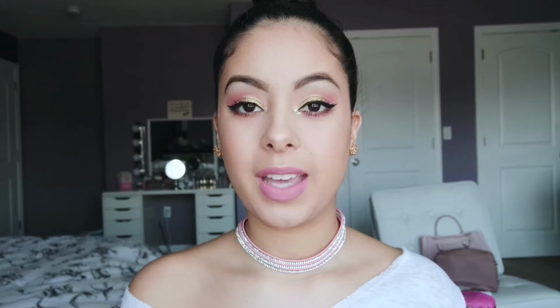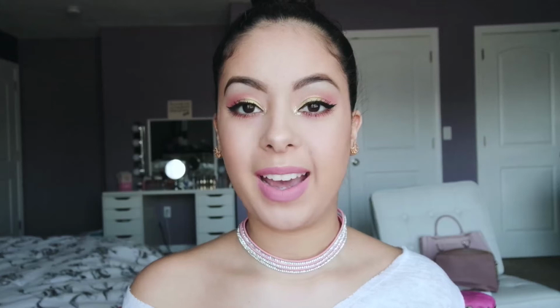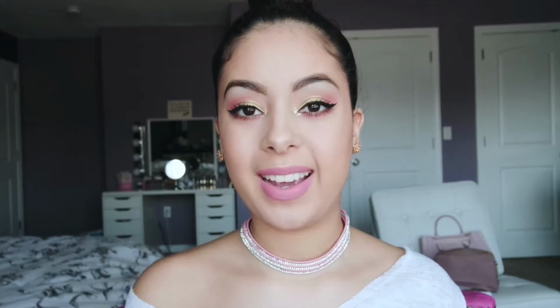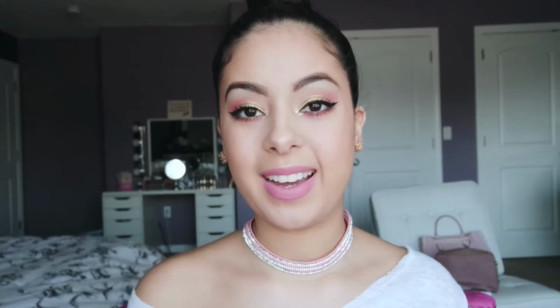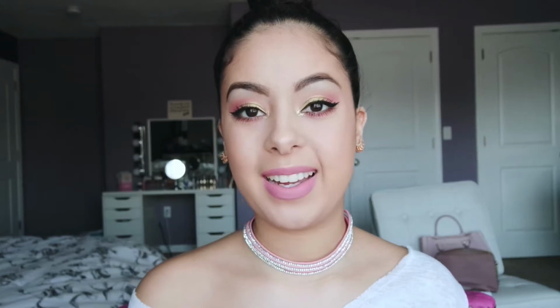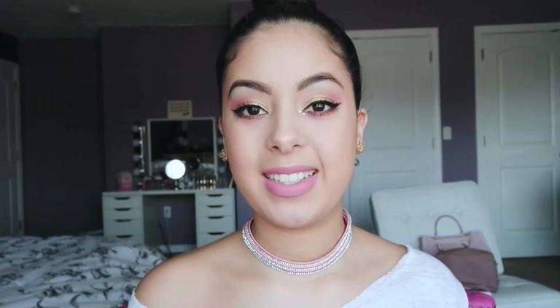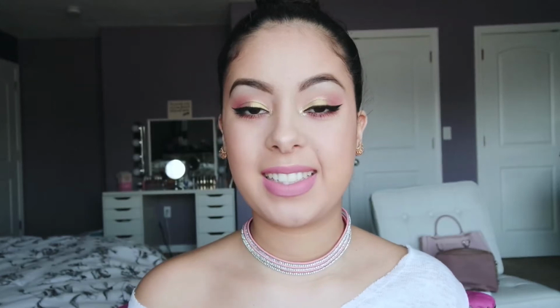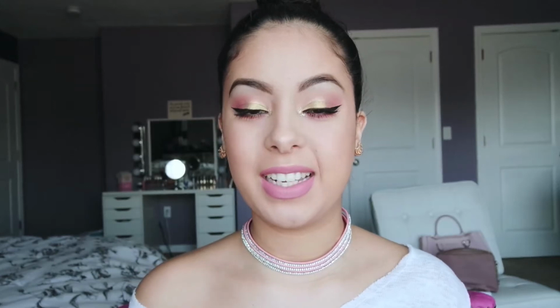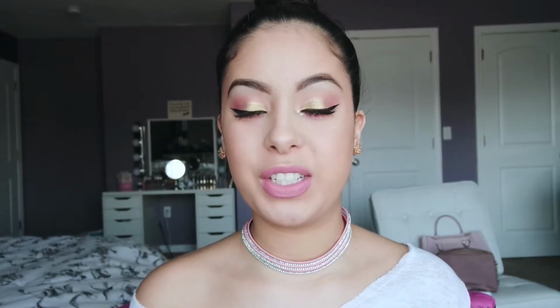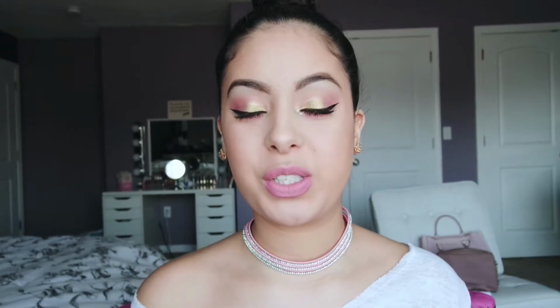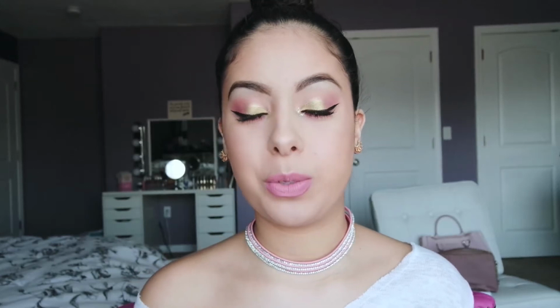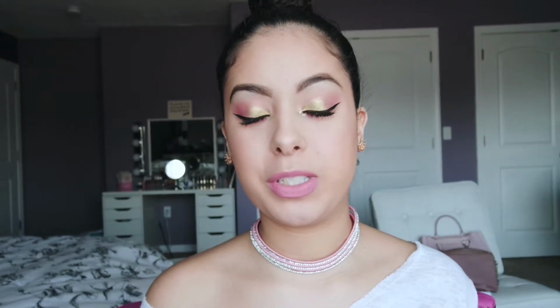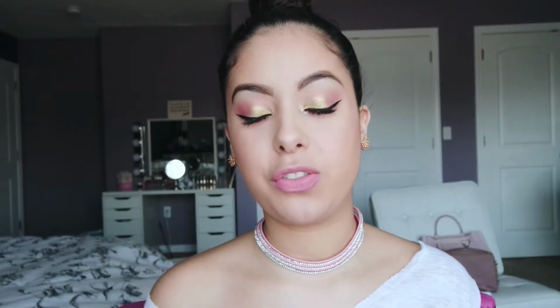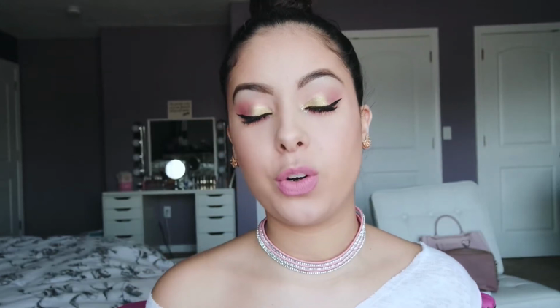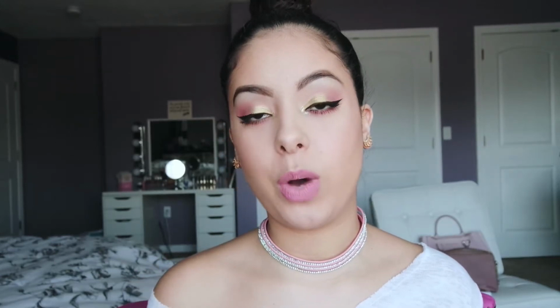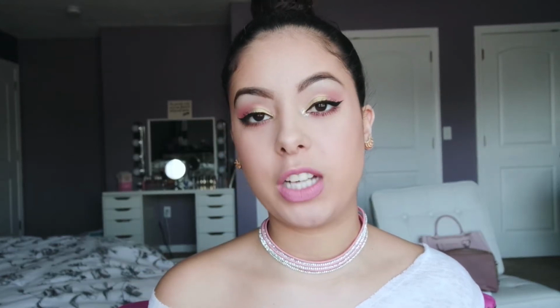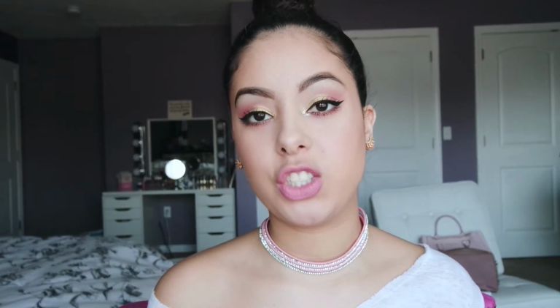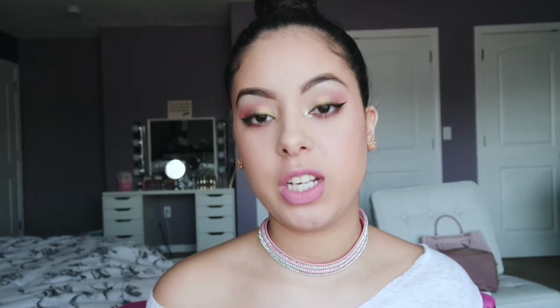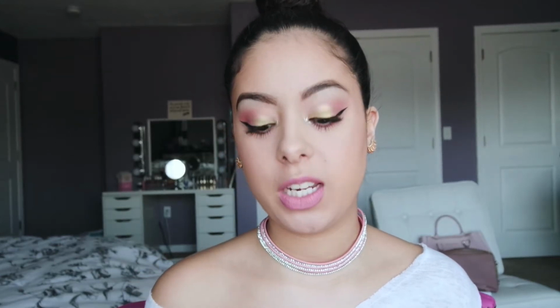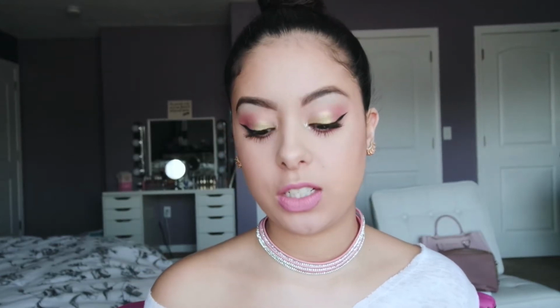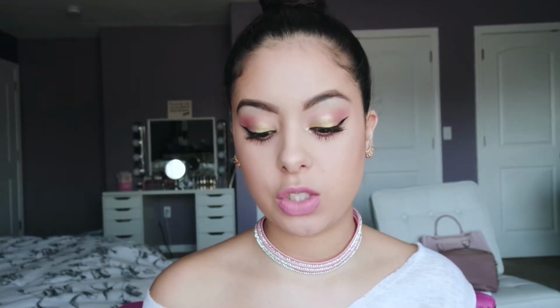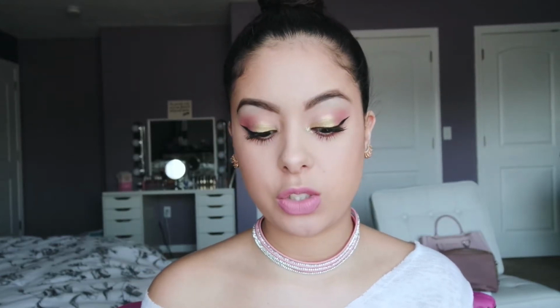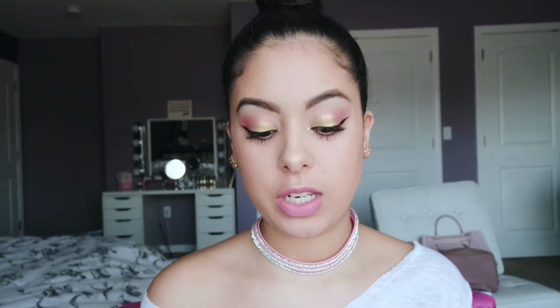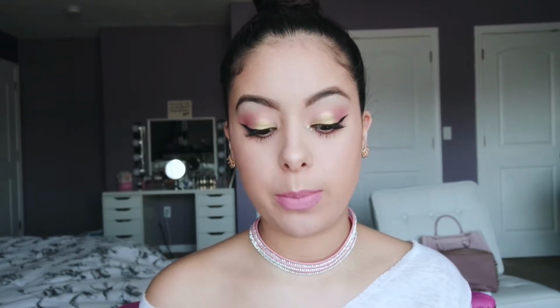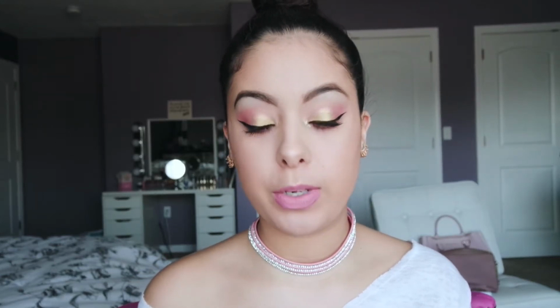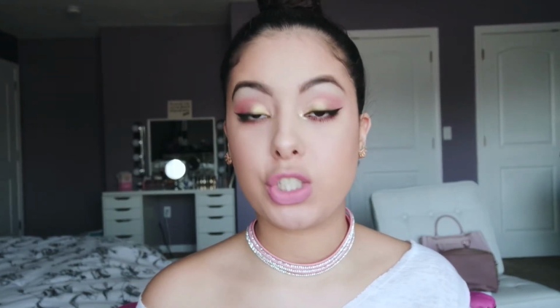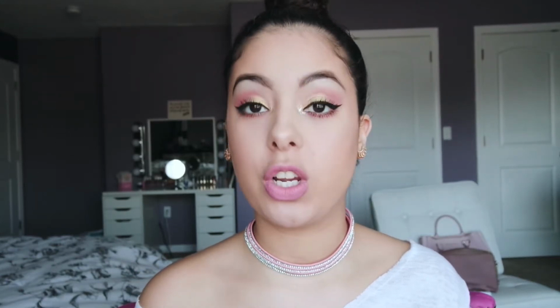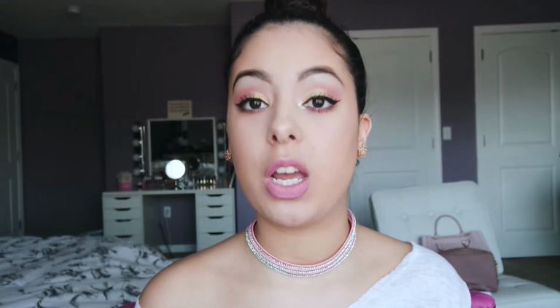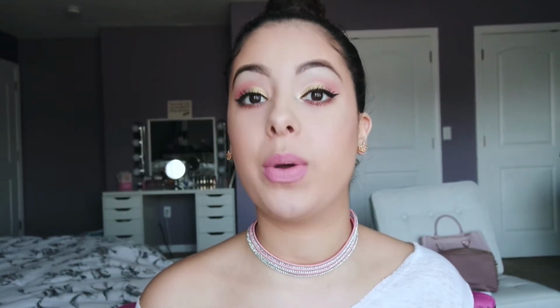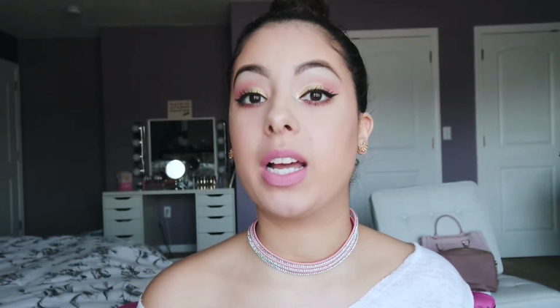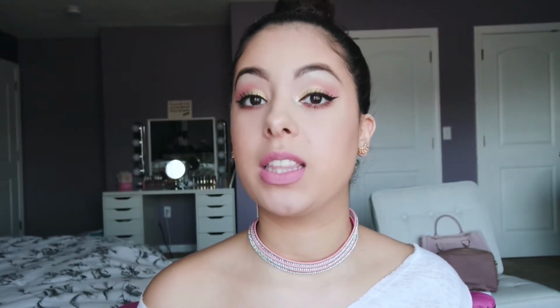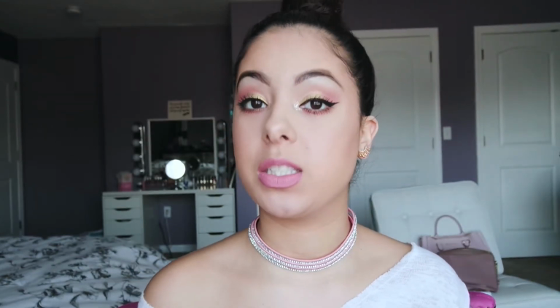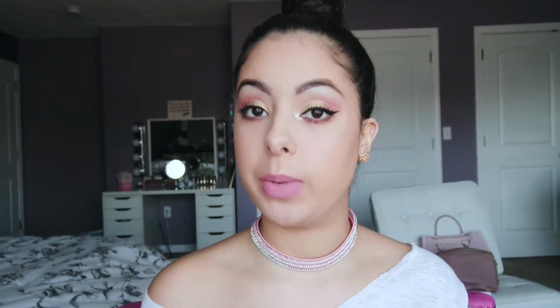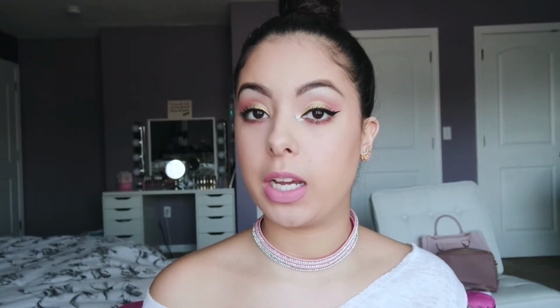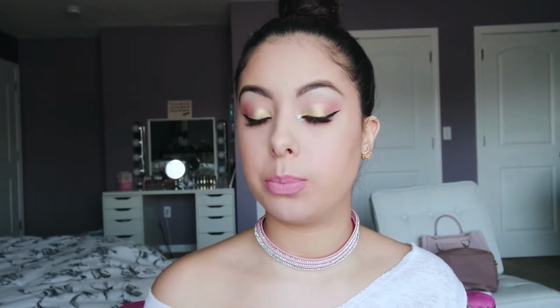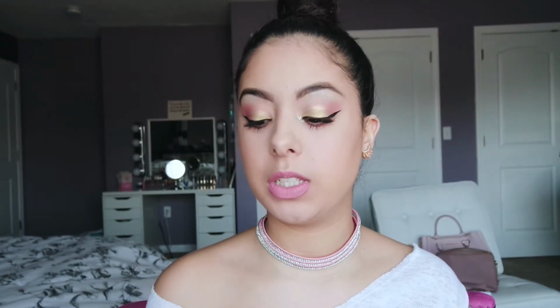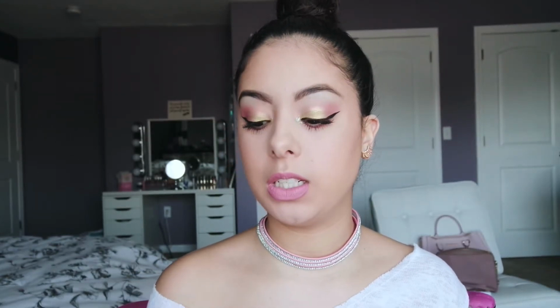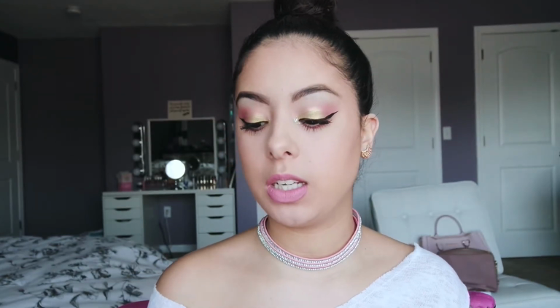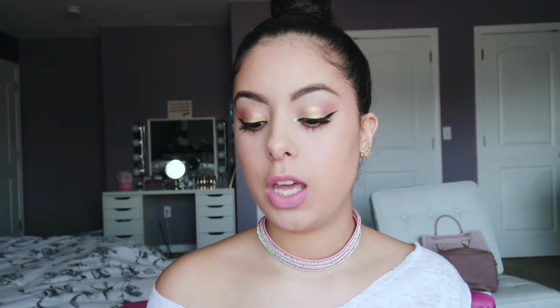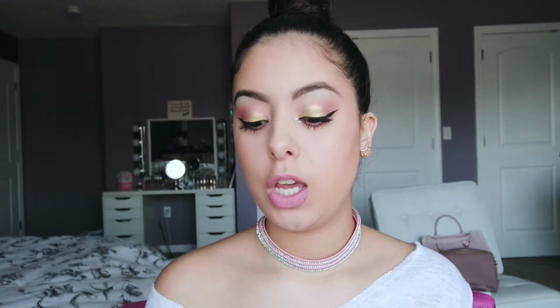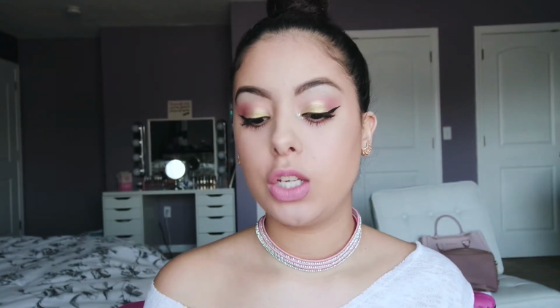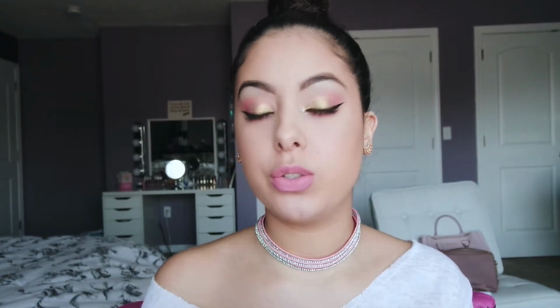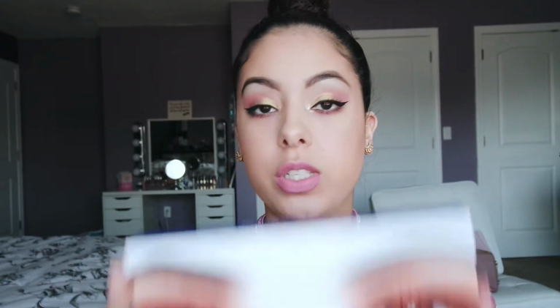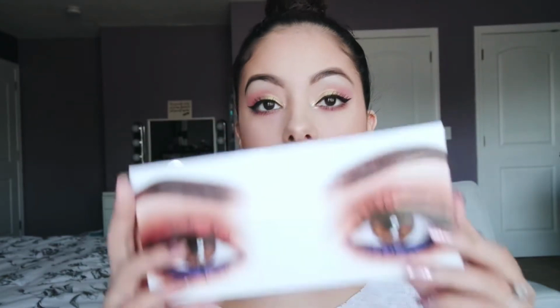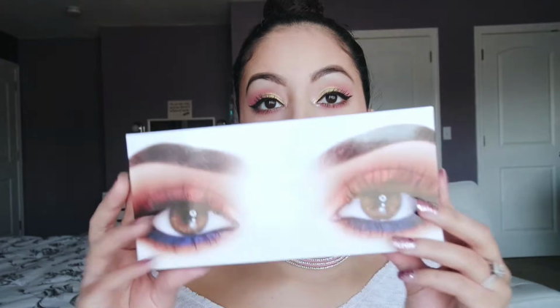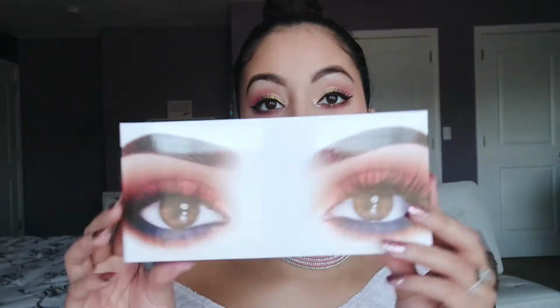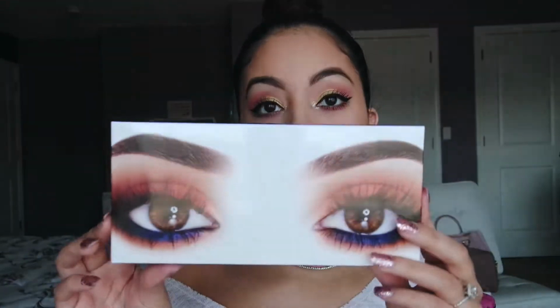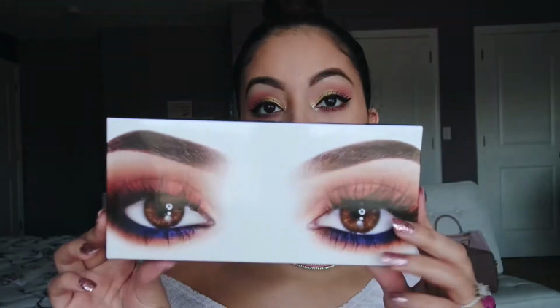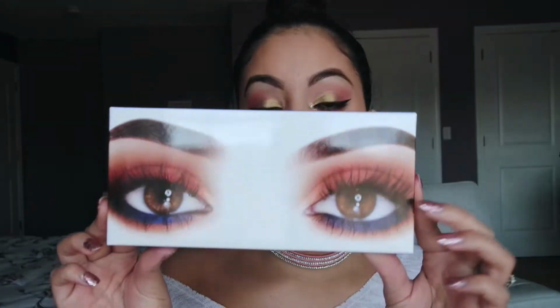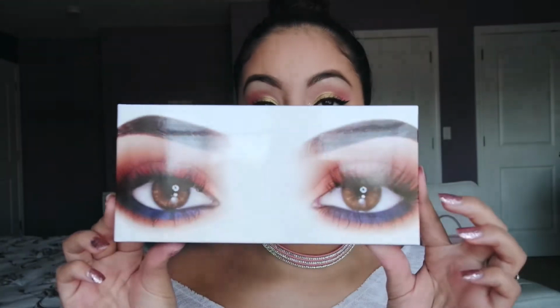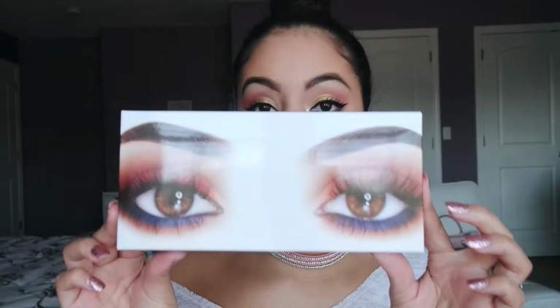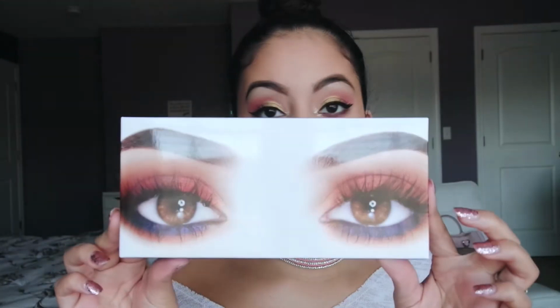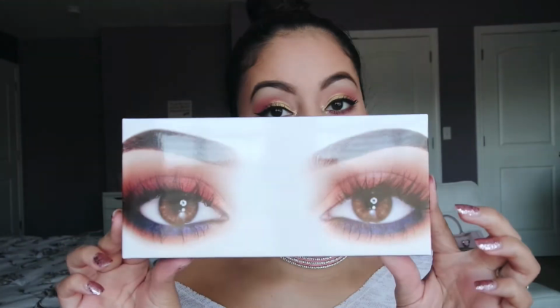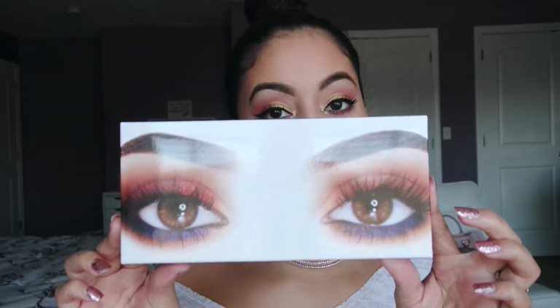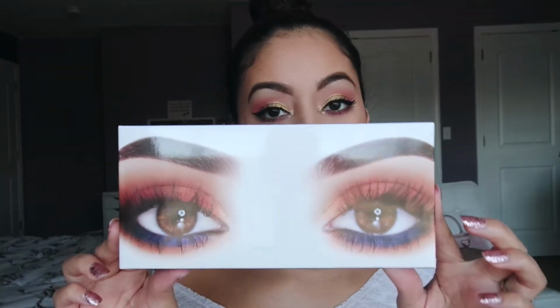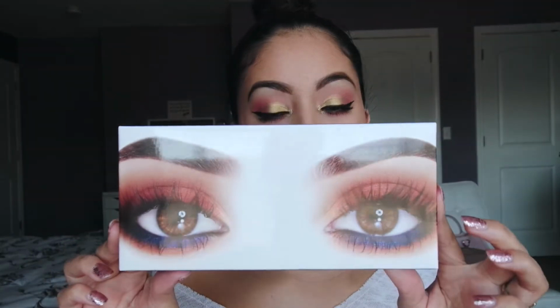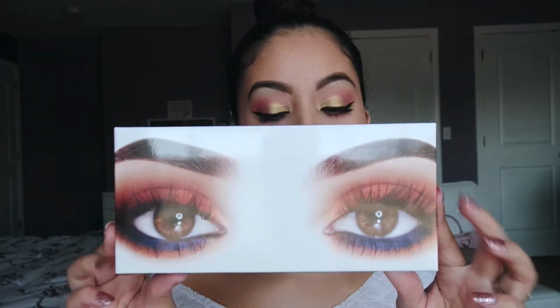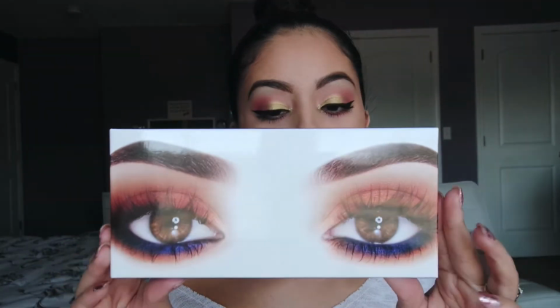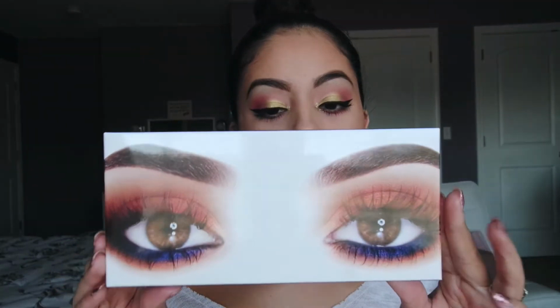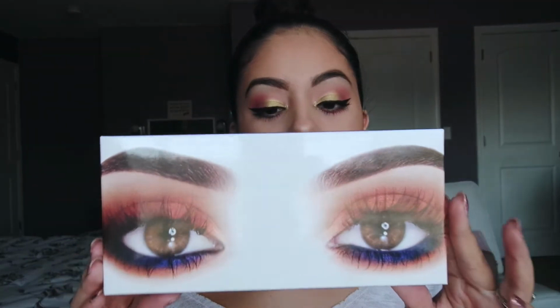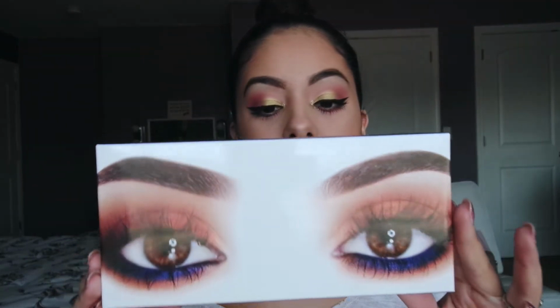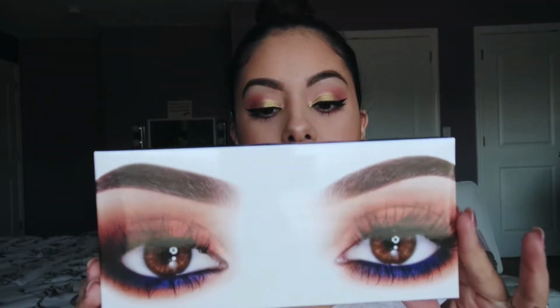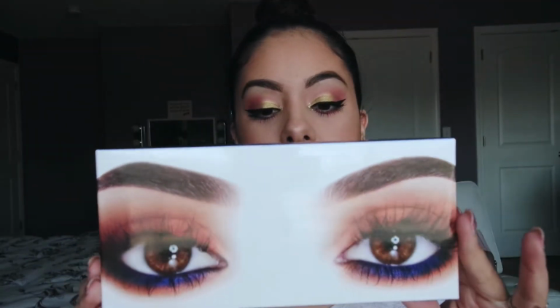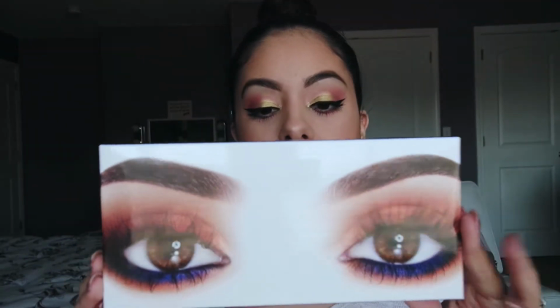Hi guys, thank you so much for watching. Today I'm going to show you how I got this makeup look using the Royal Peach Palette by Kylie.